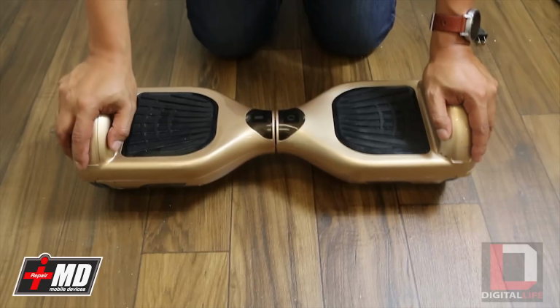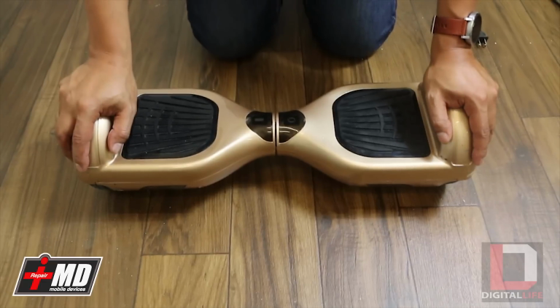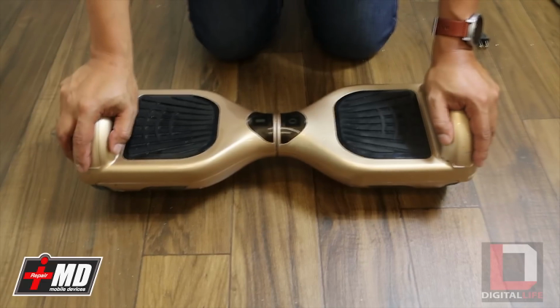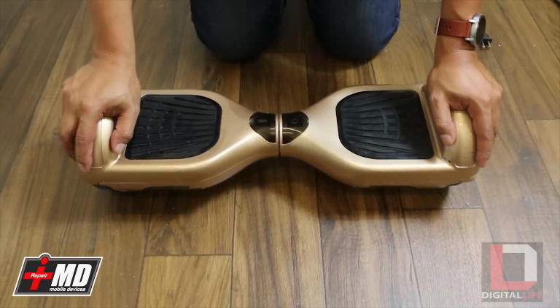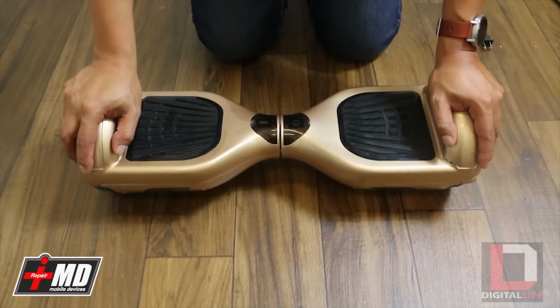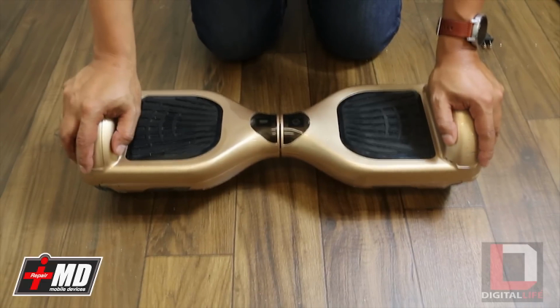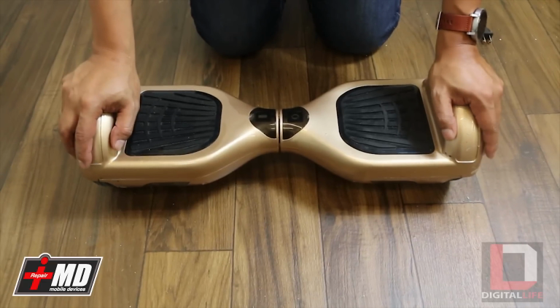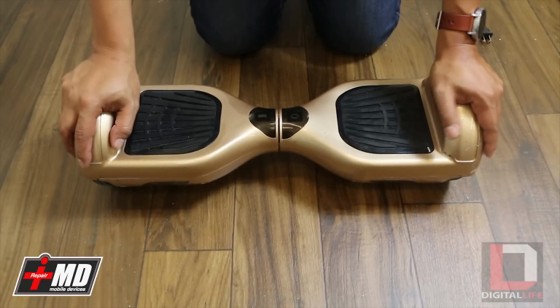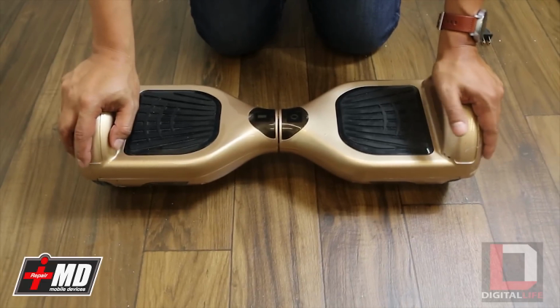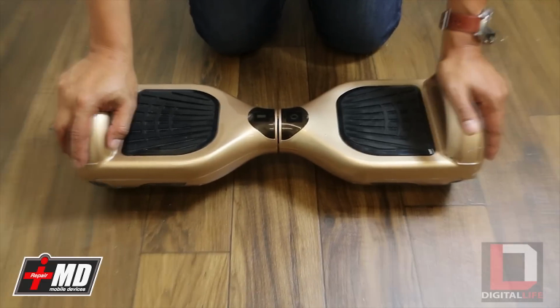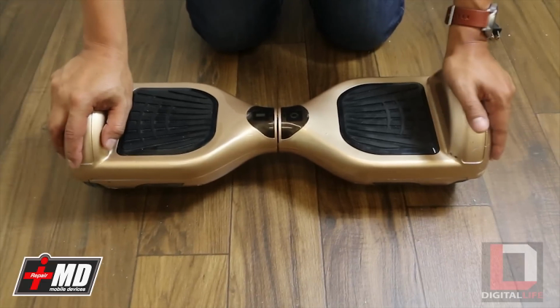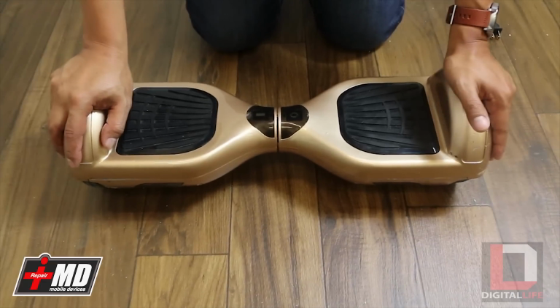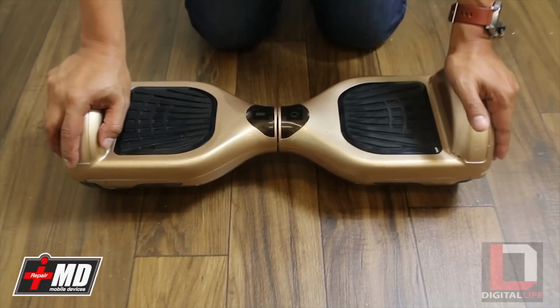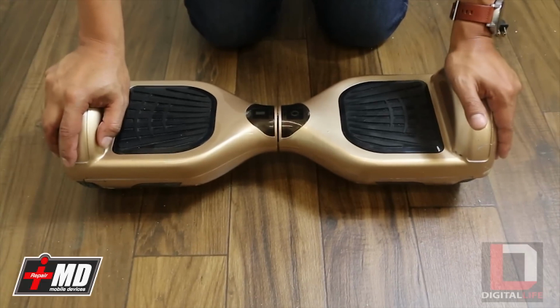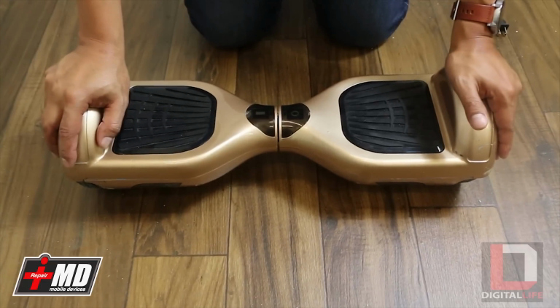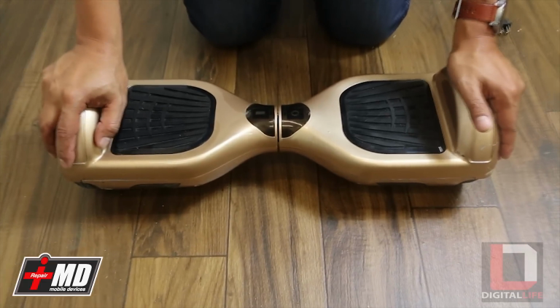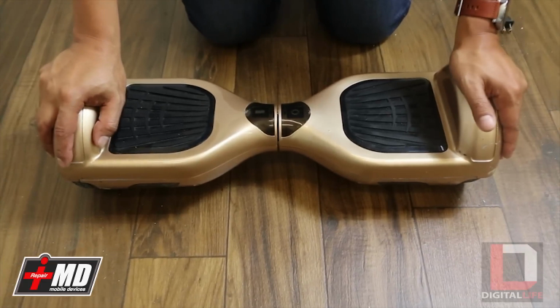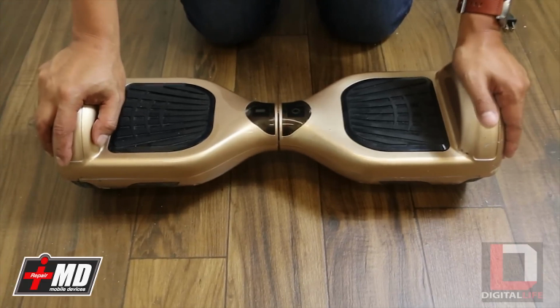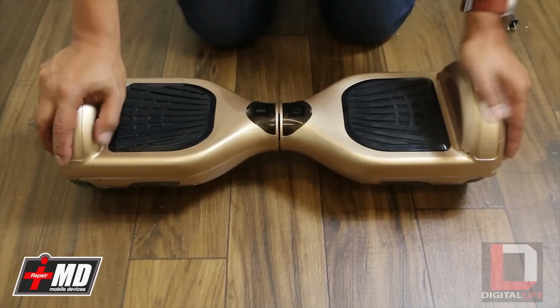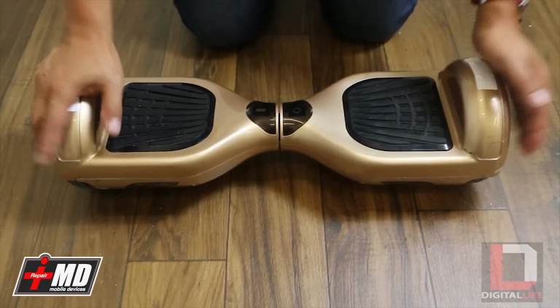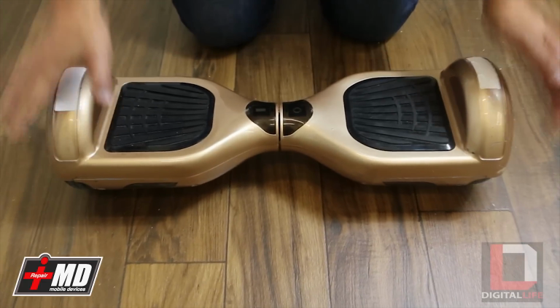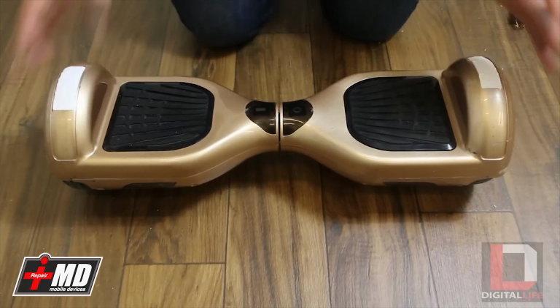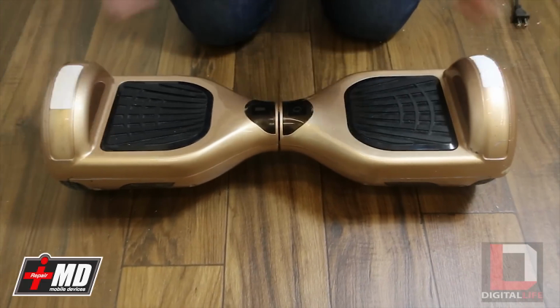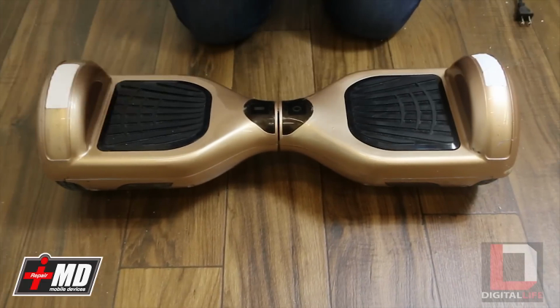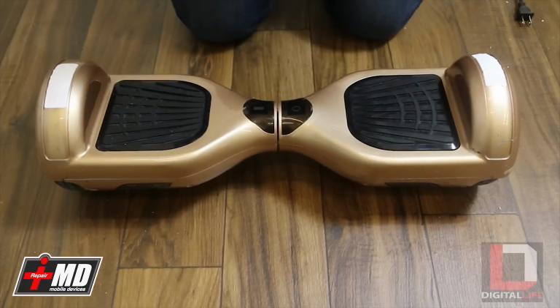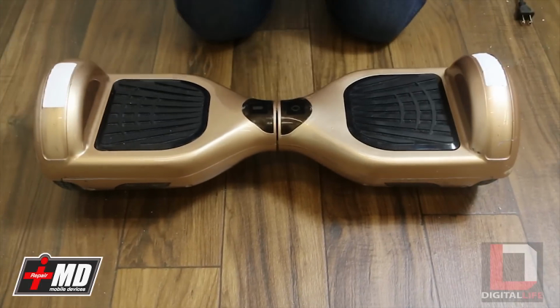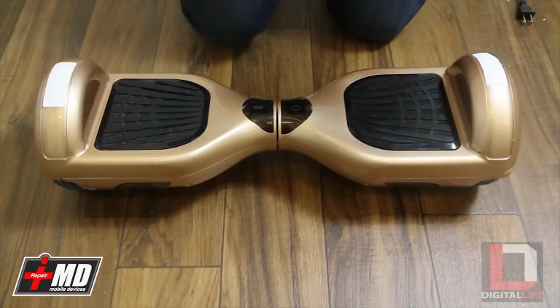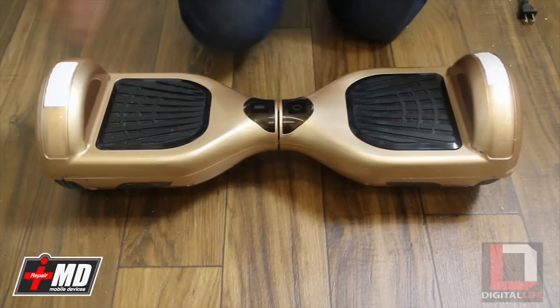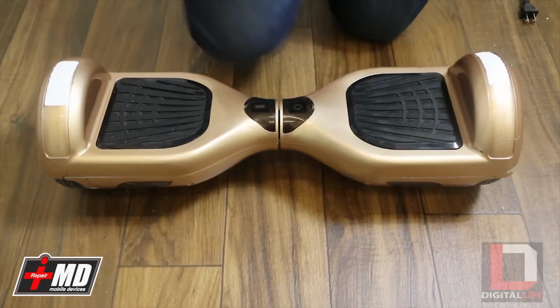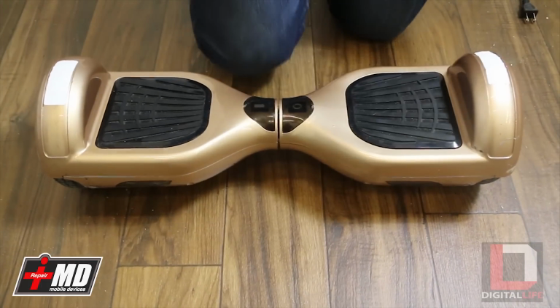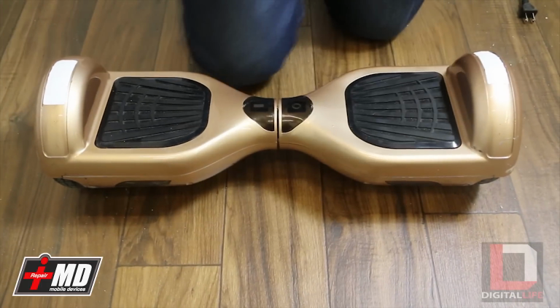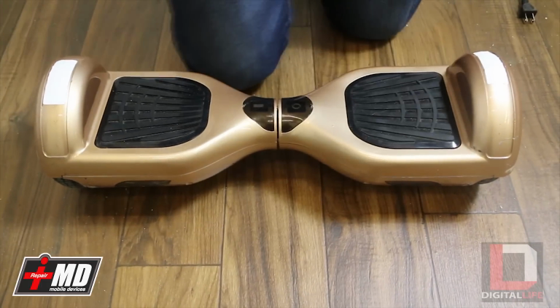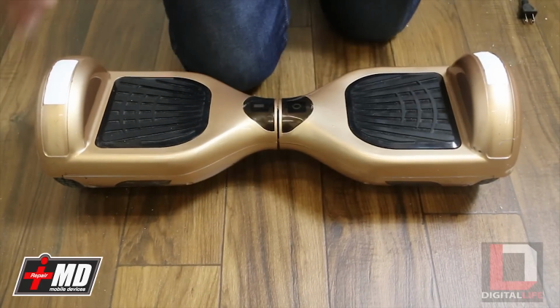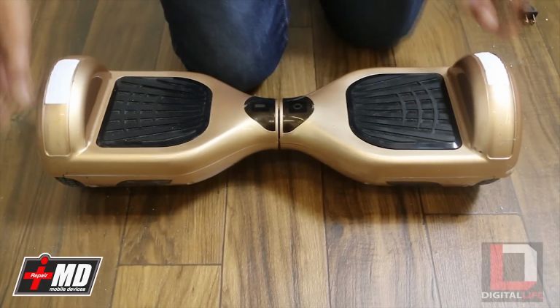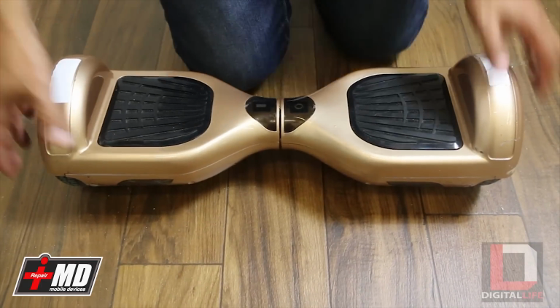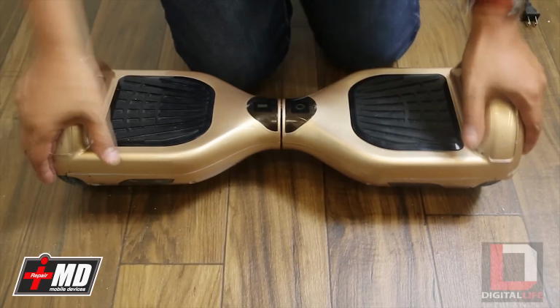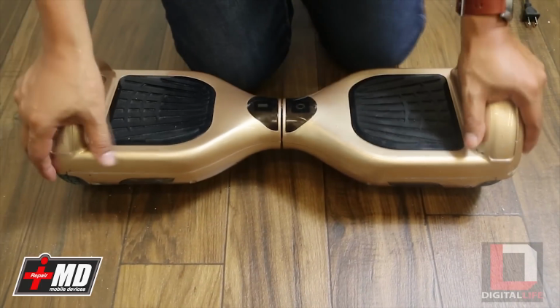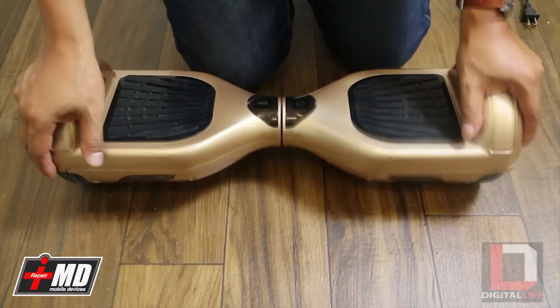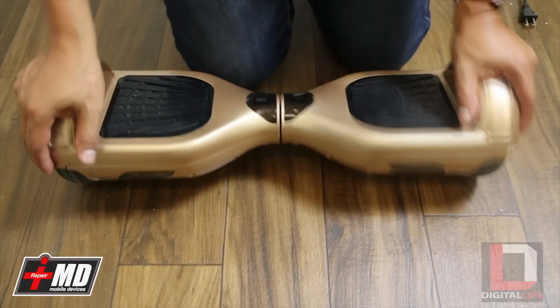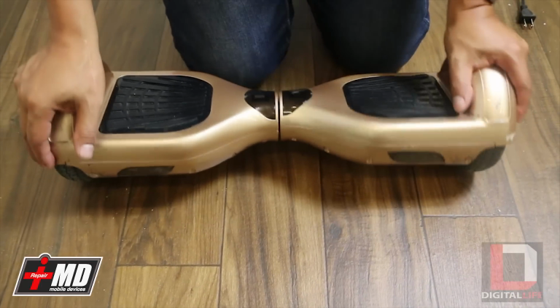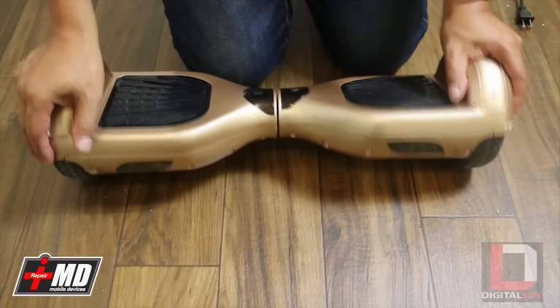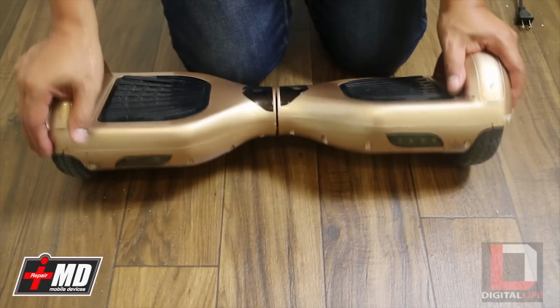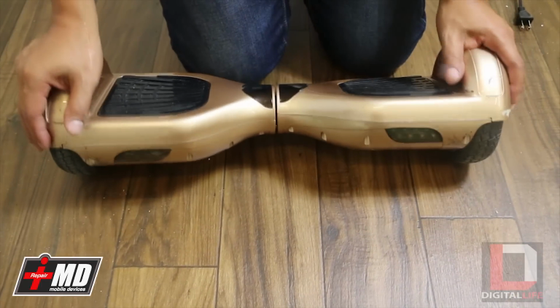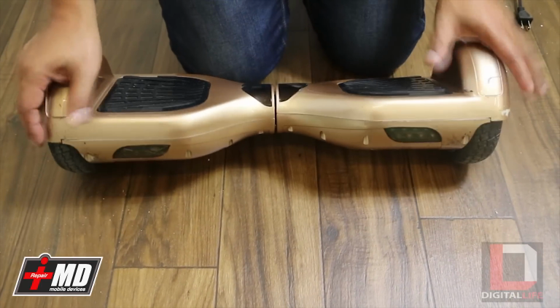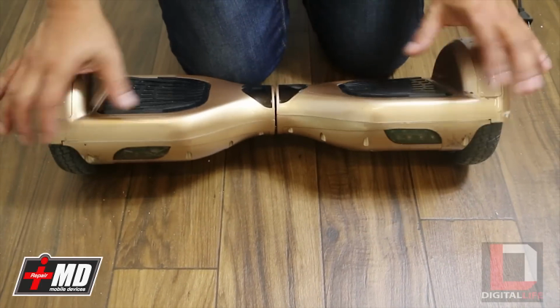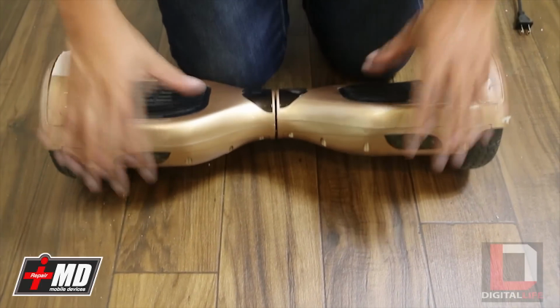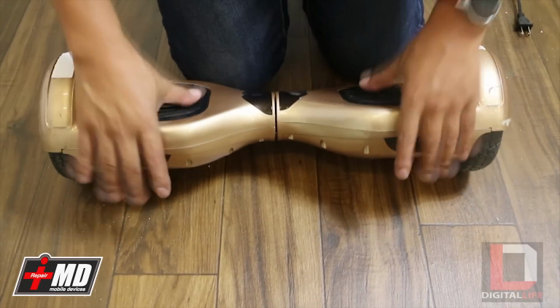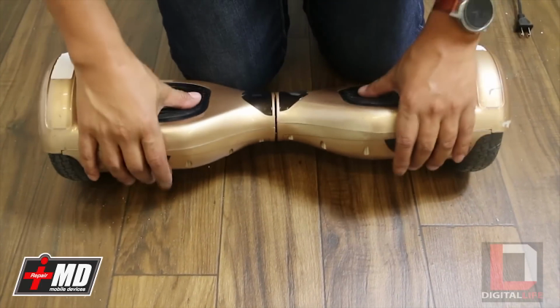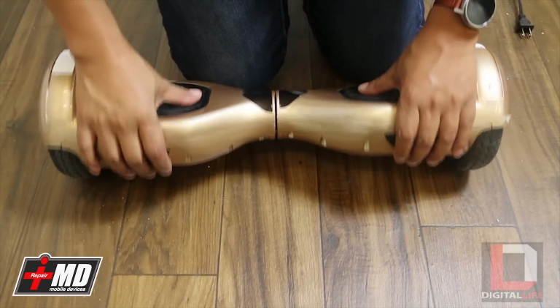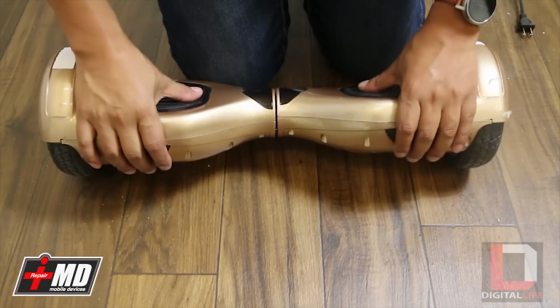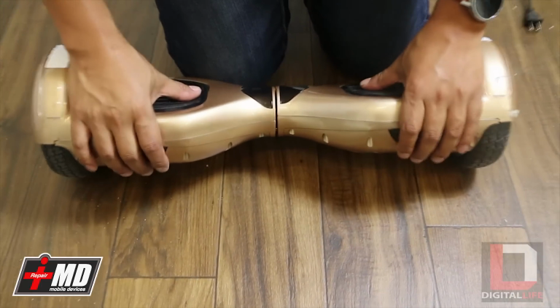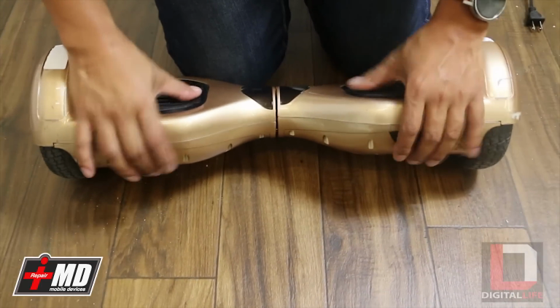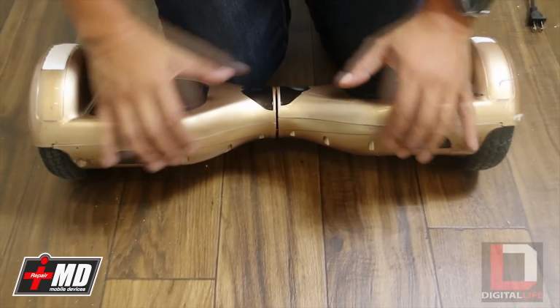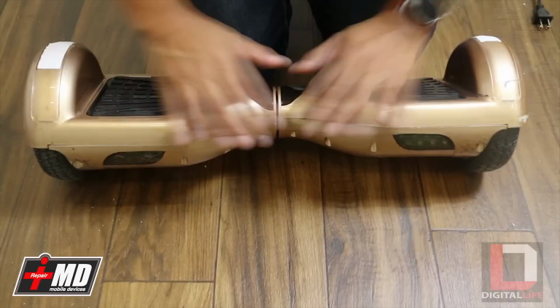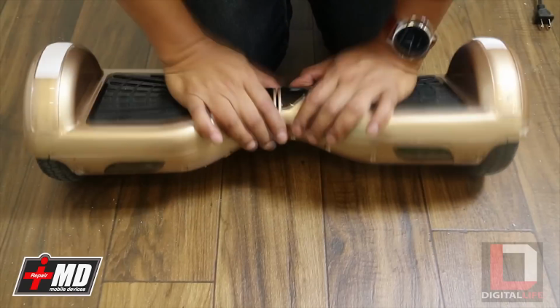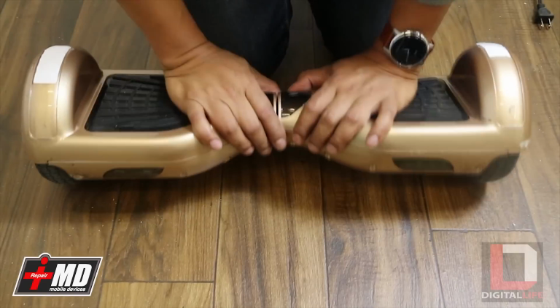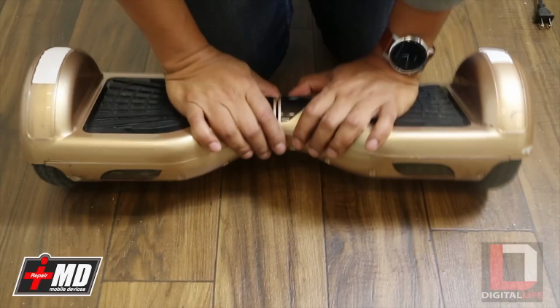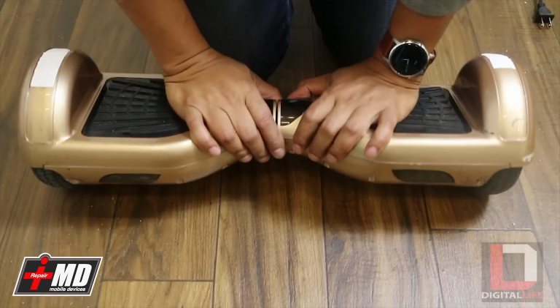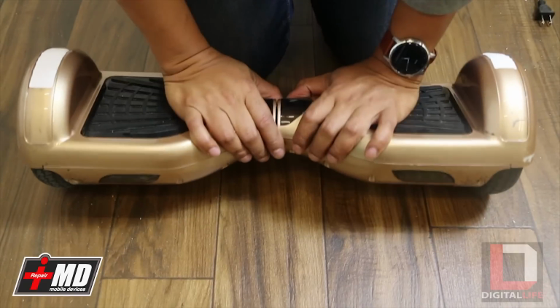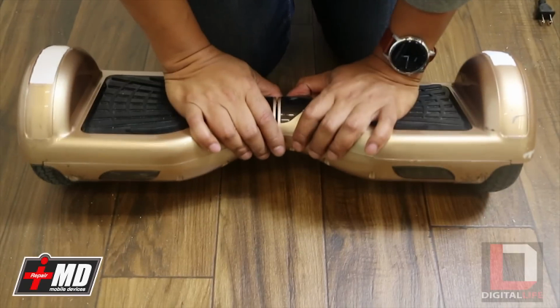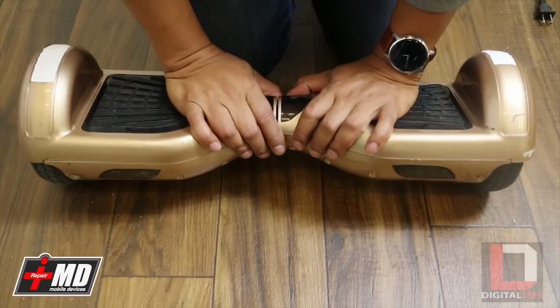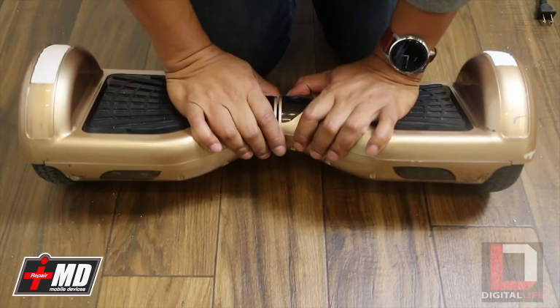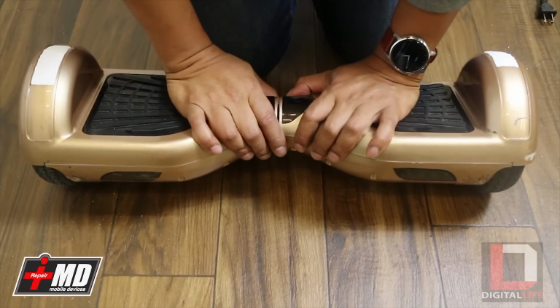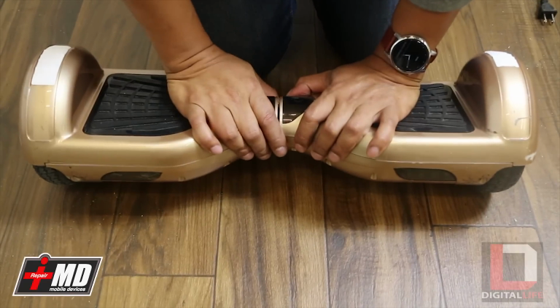Hey, this is Prak with iRepairMD, and today I'm going to show you guys how to calibrate this board.